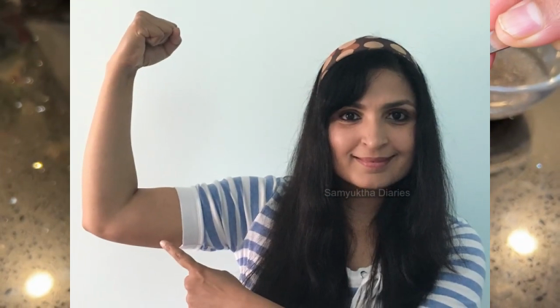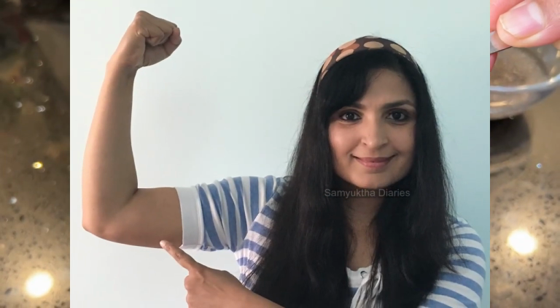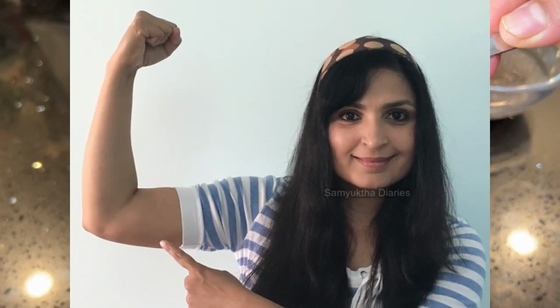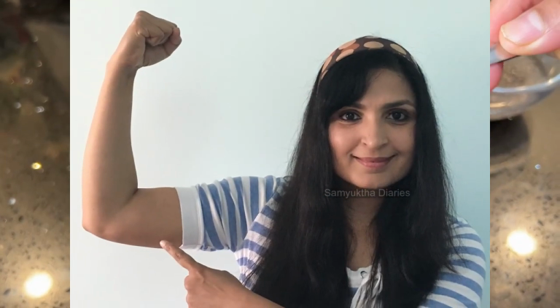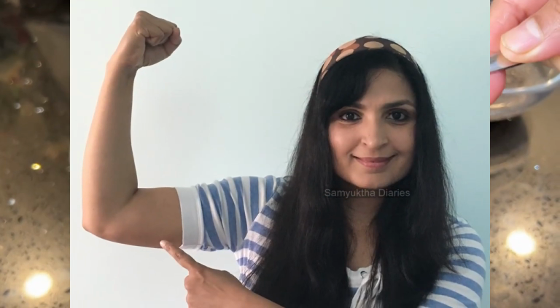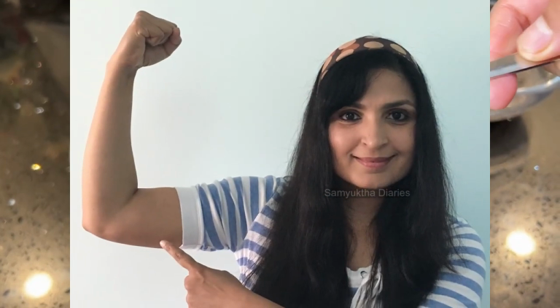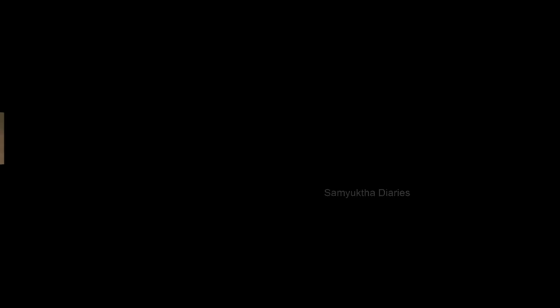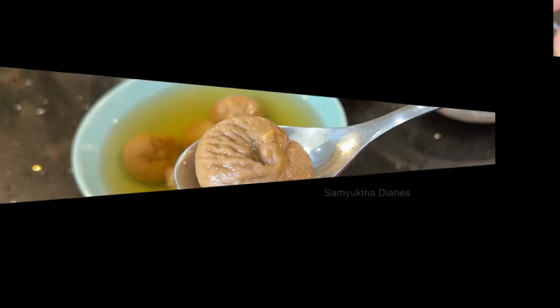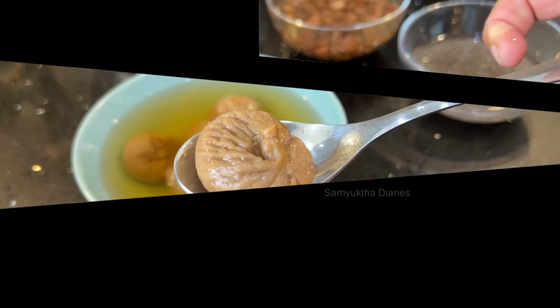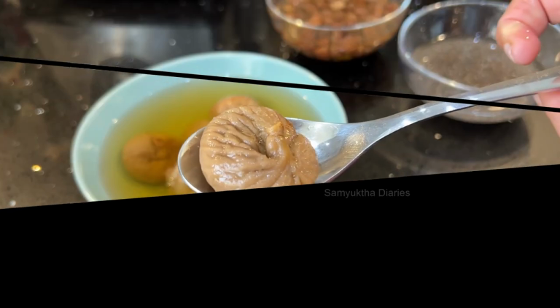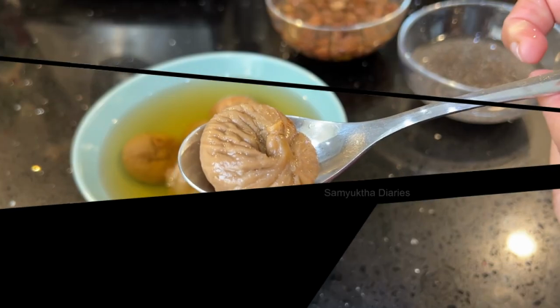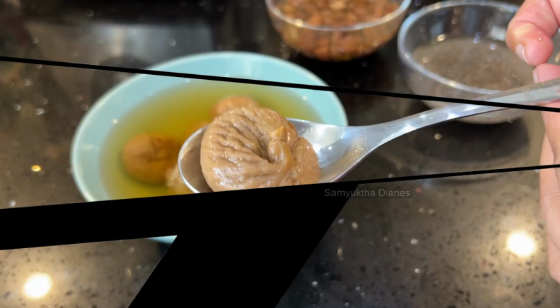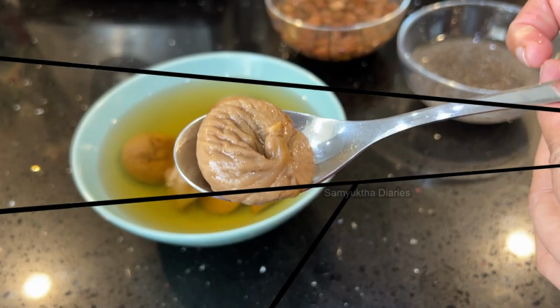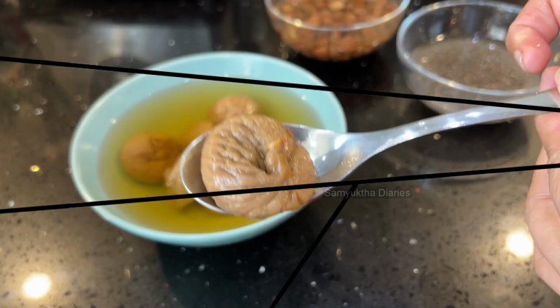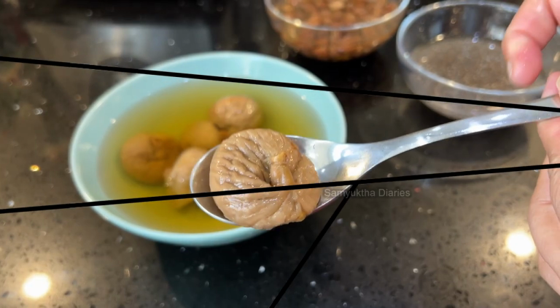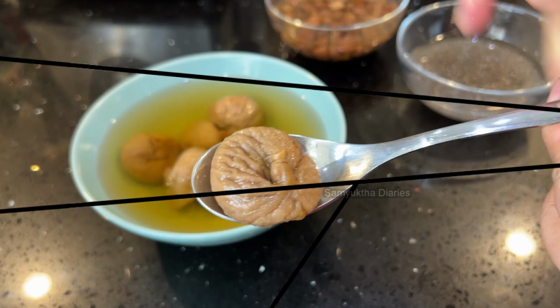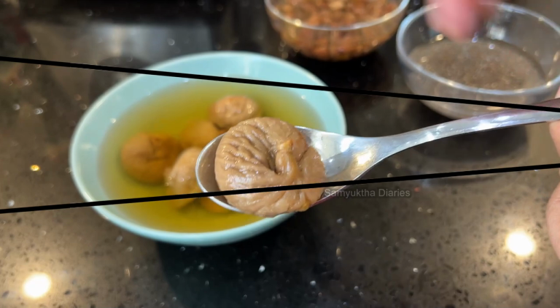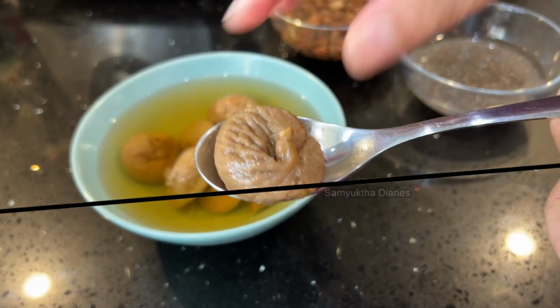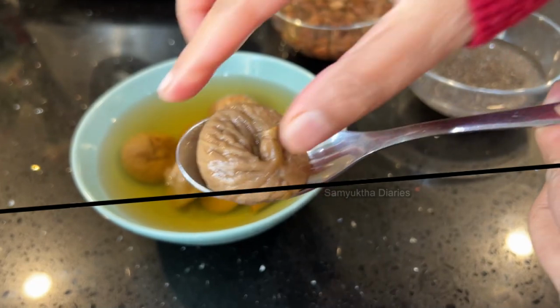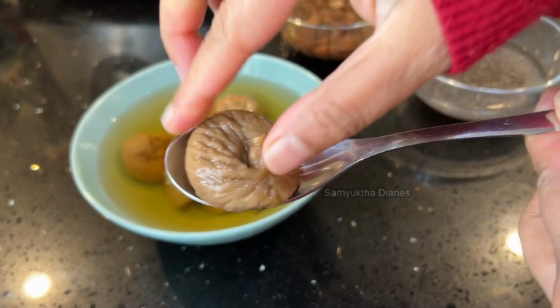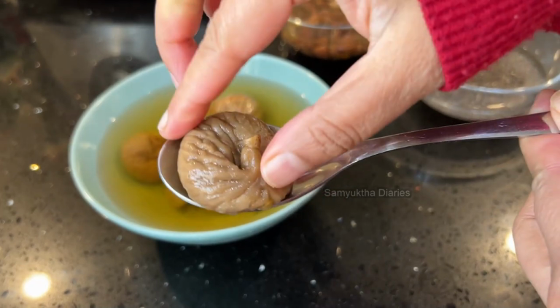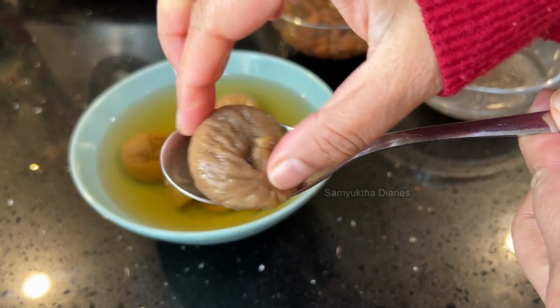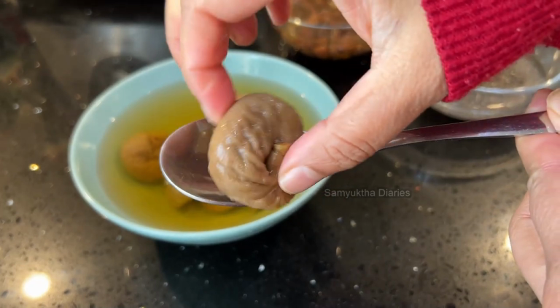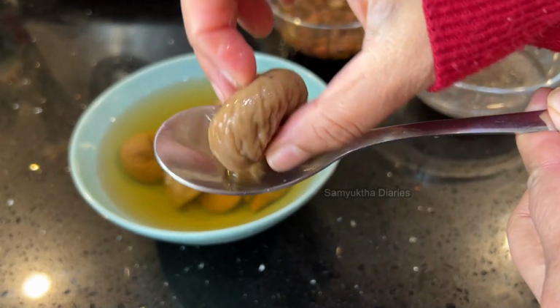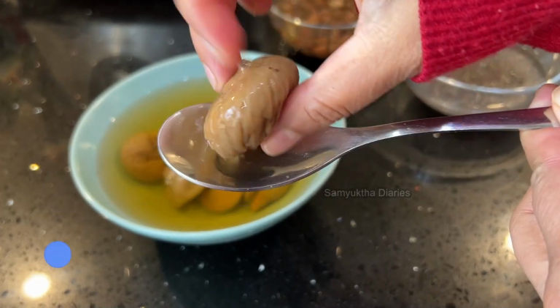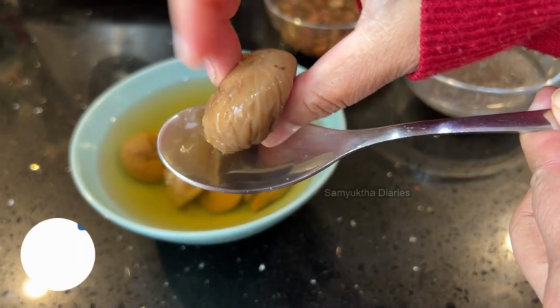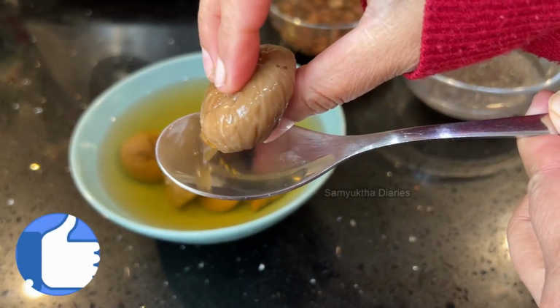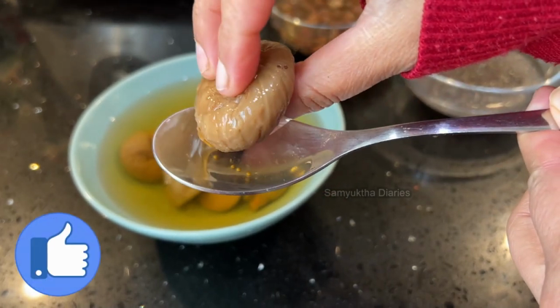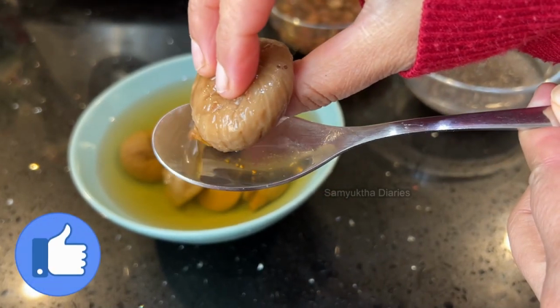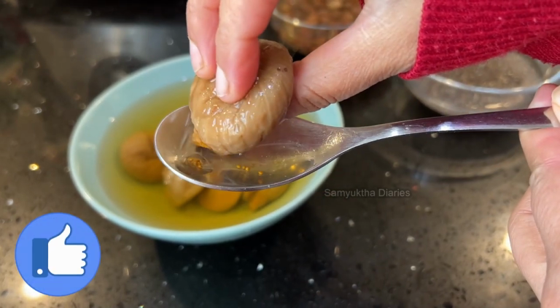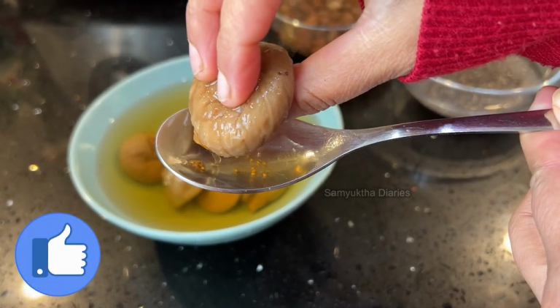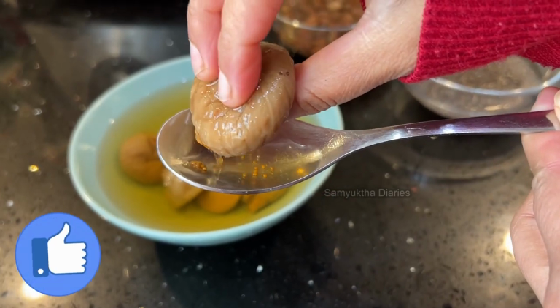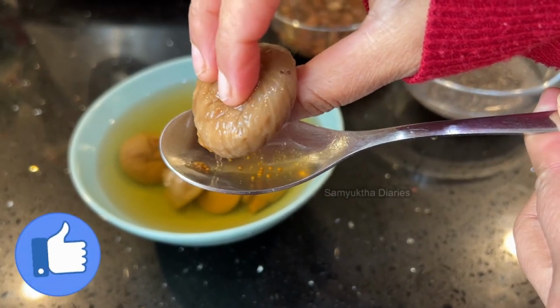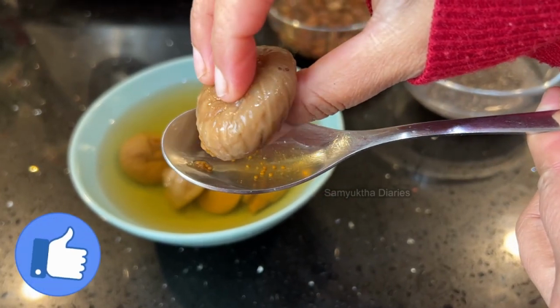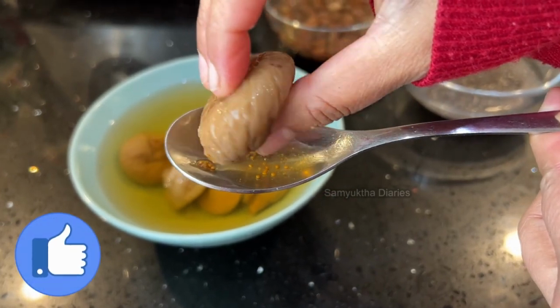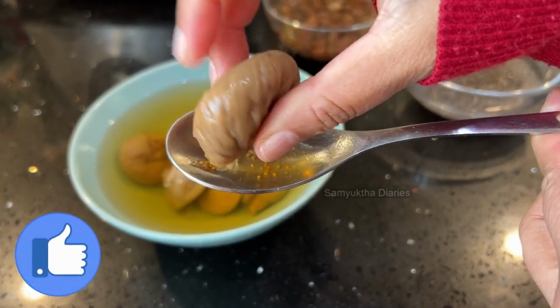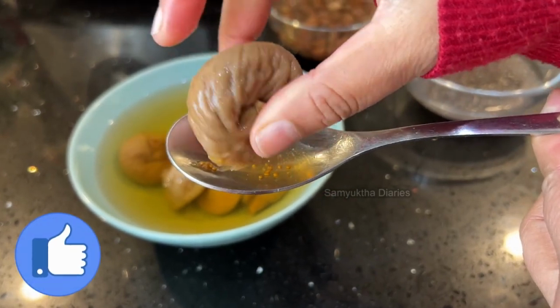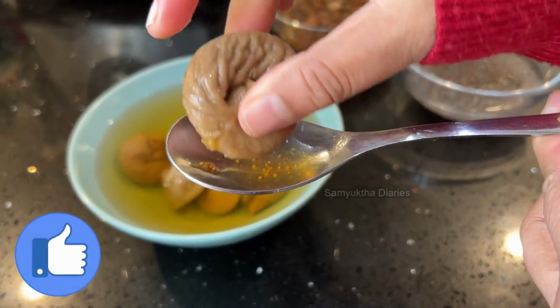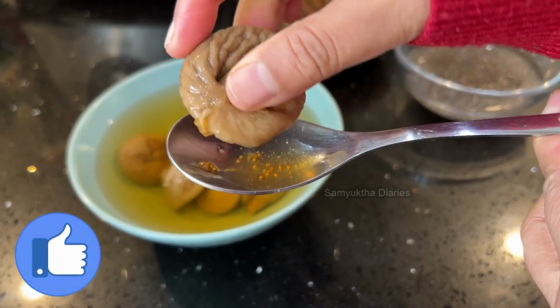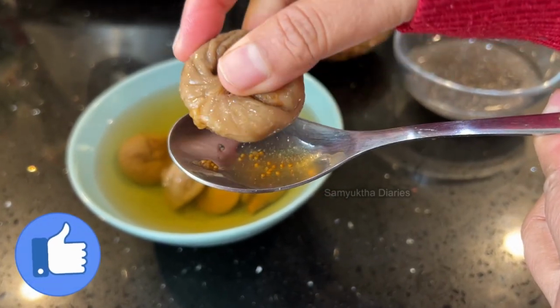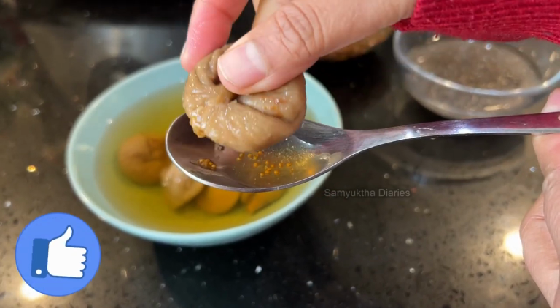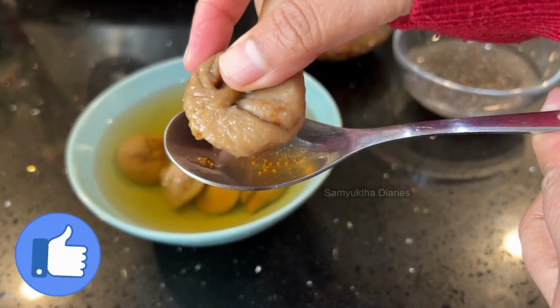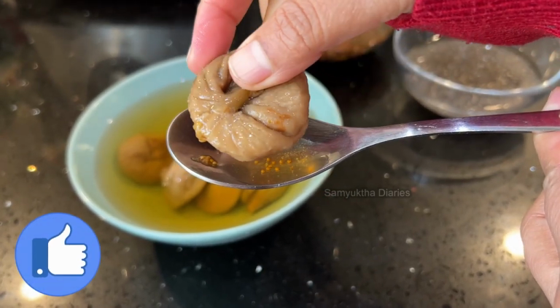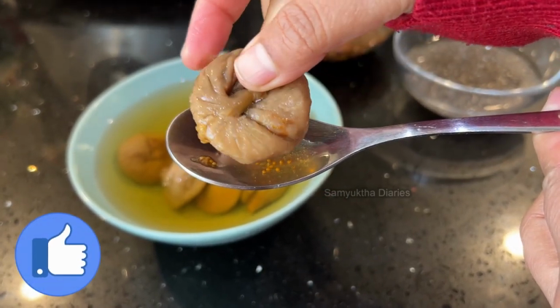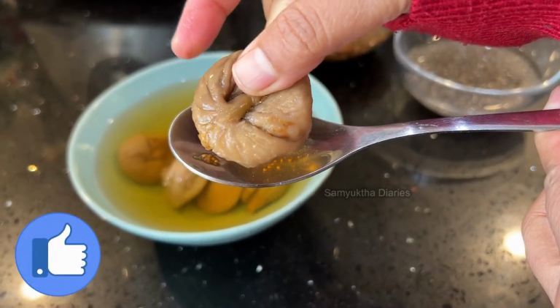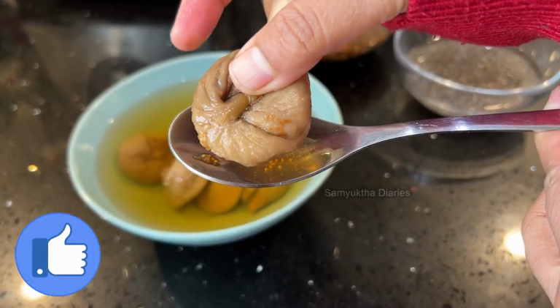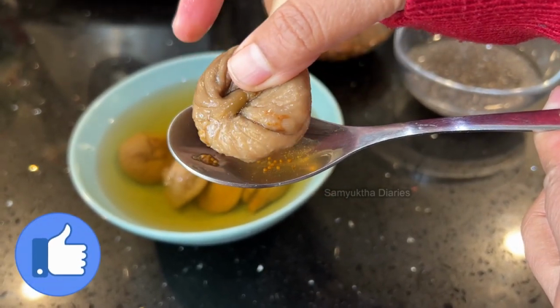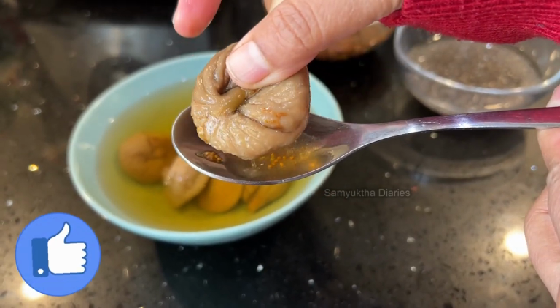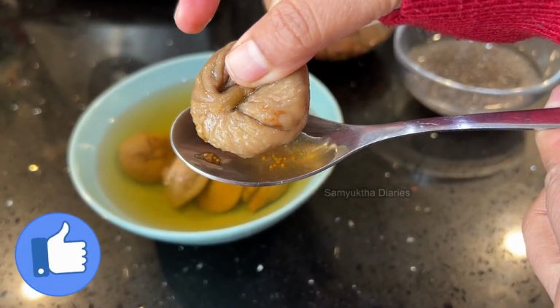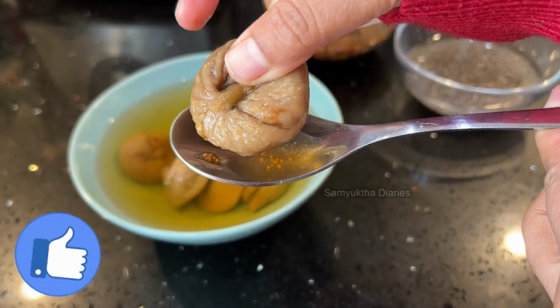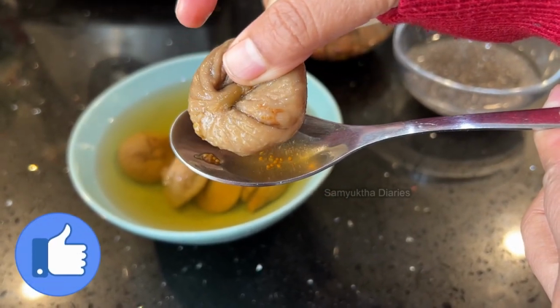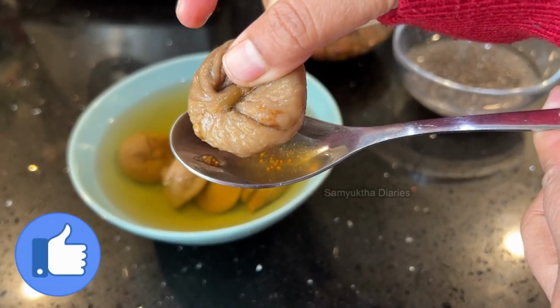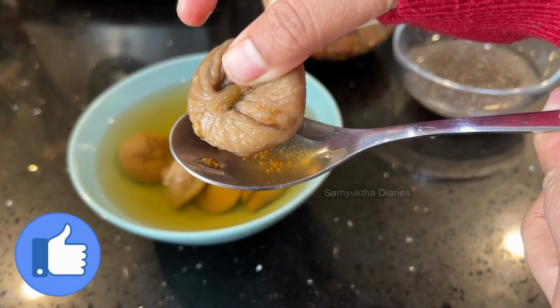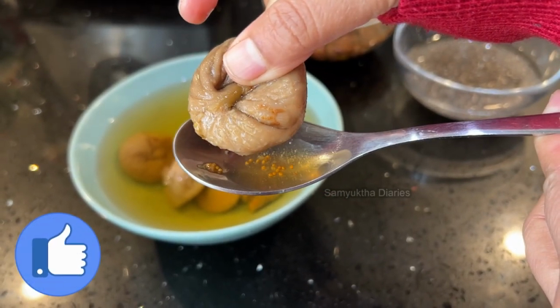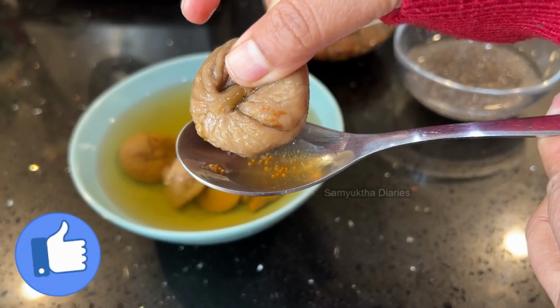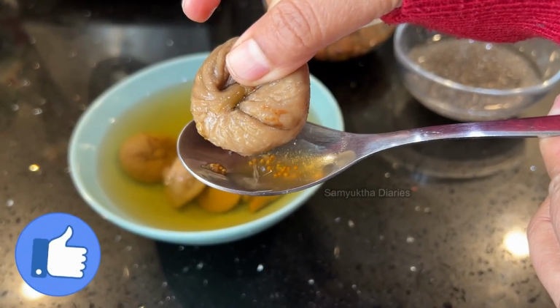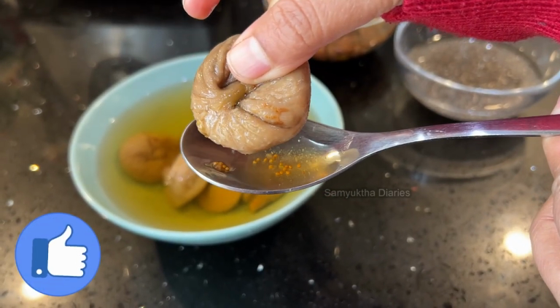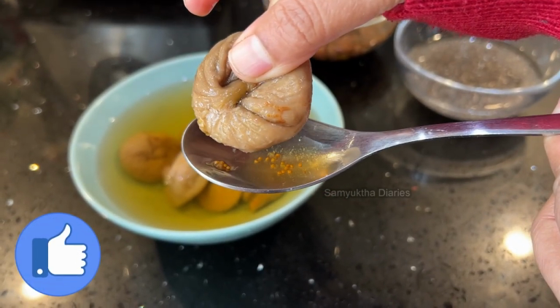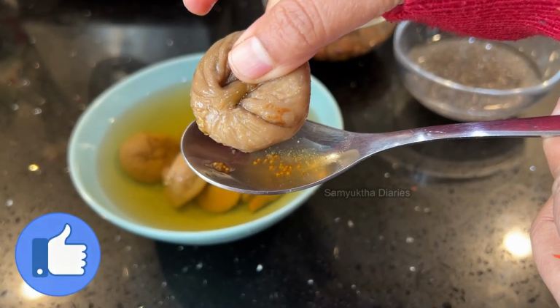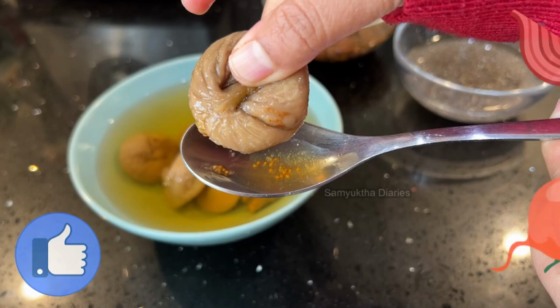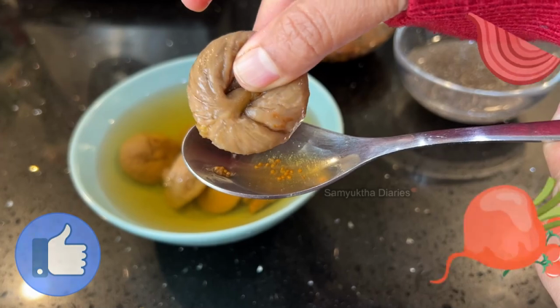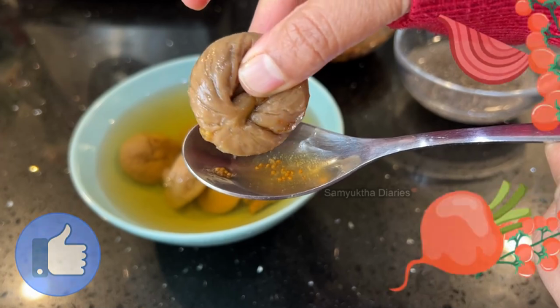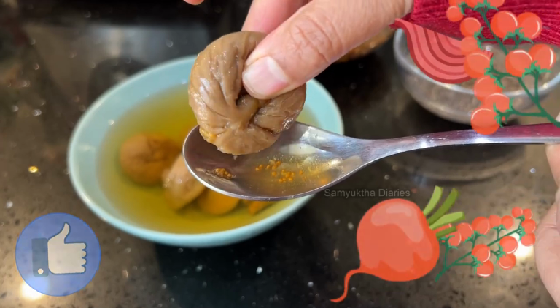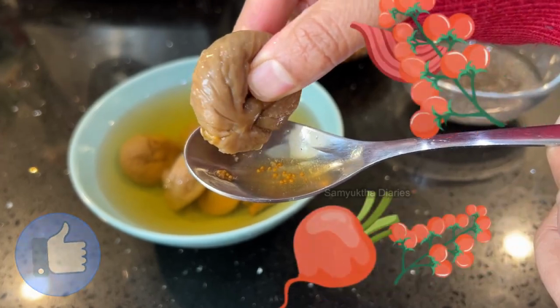Figs have got all the nutrients to strengthen your bones, and dried figs are even better — they have more antioxidants. I've soaked the dried figs overnight, which helps for easy digestion.